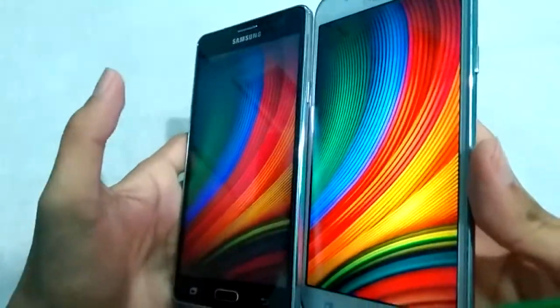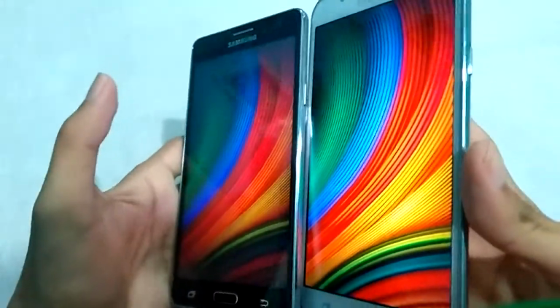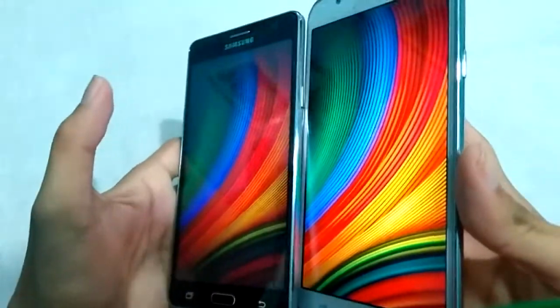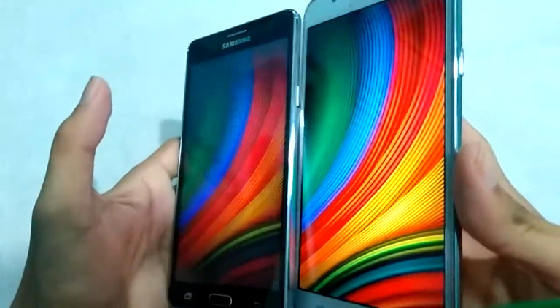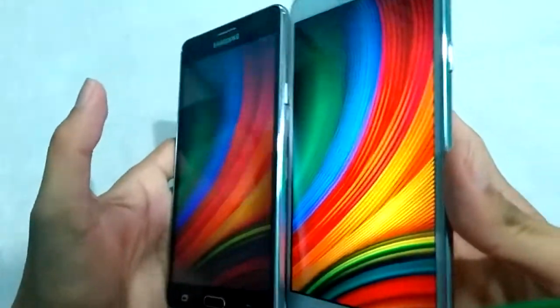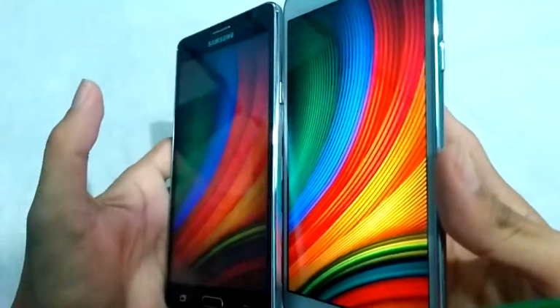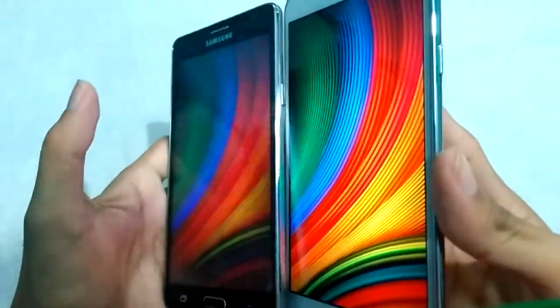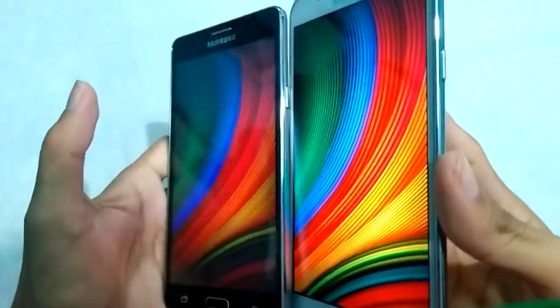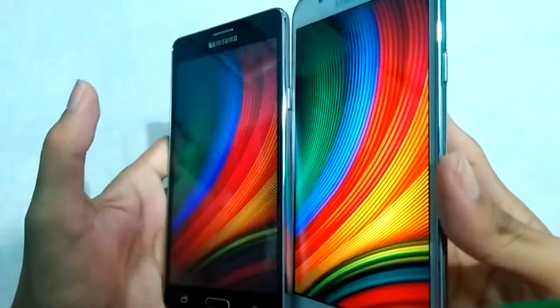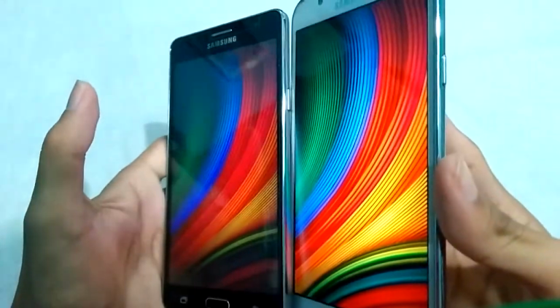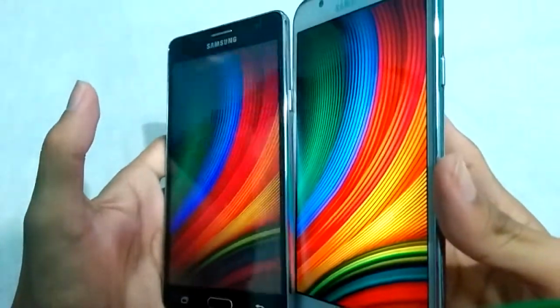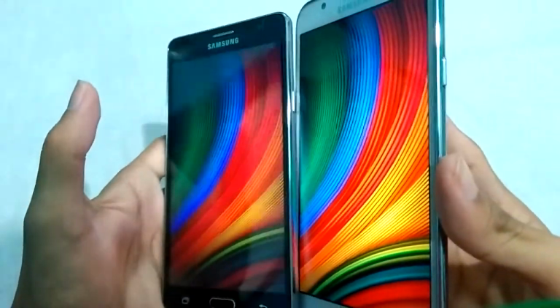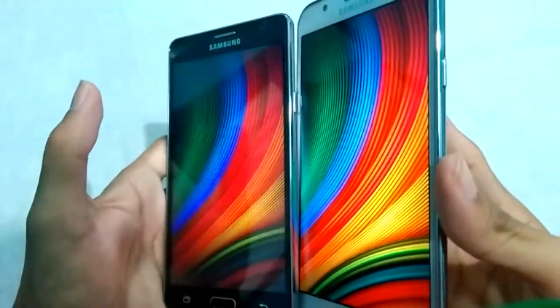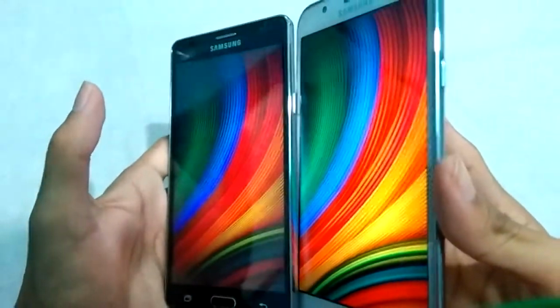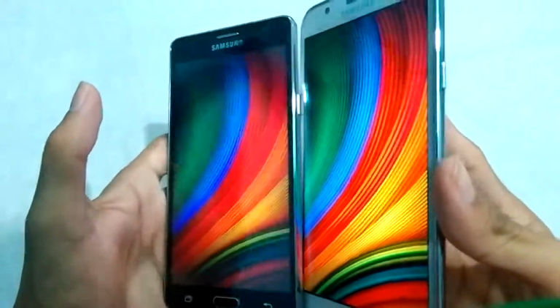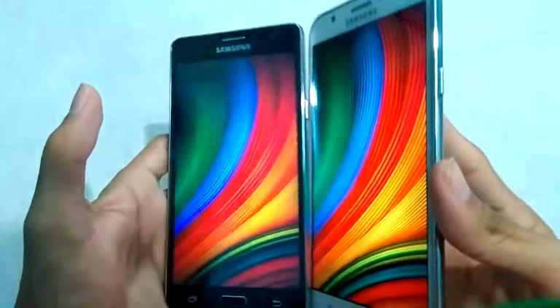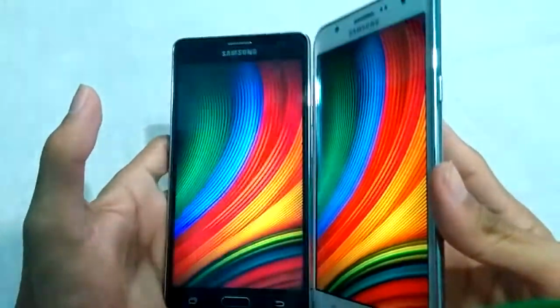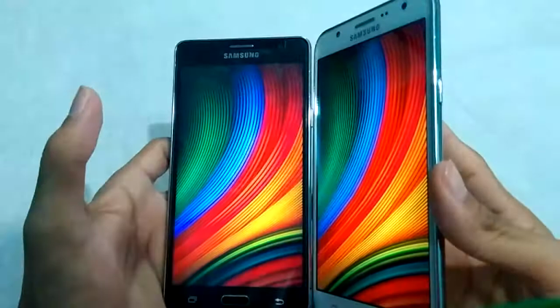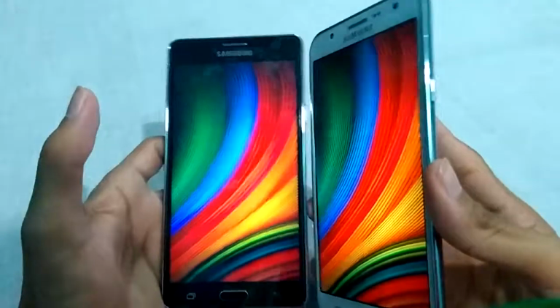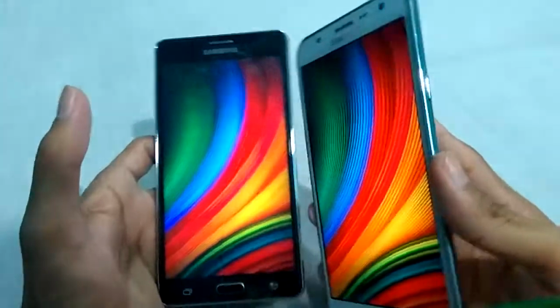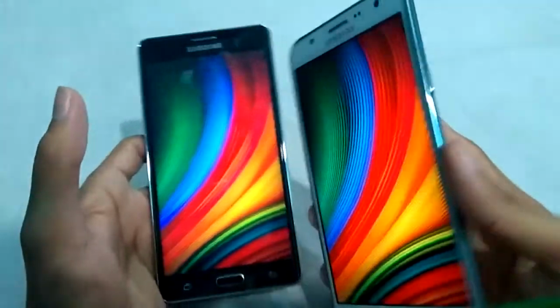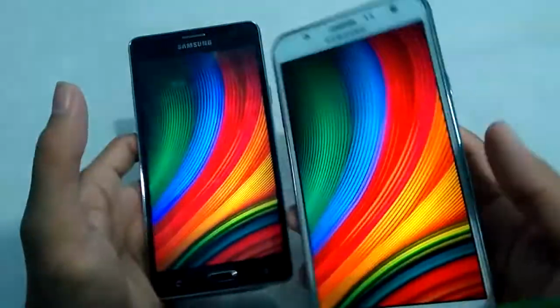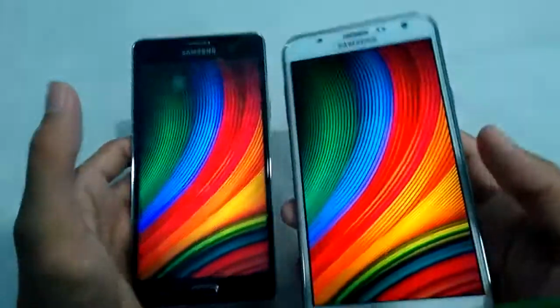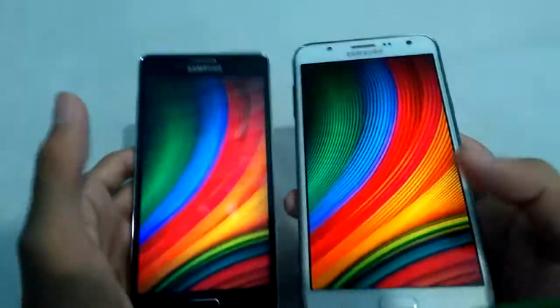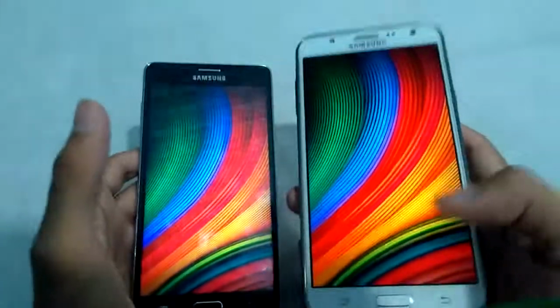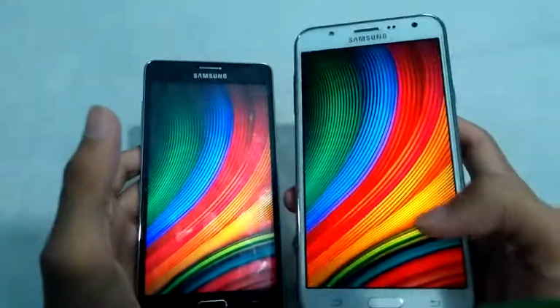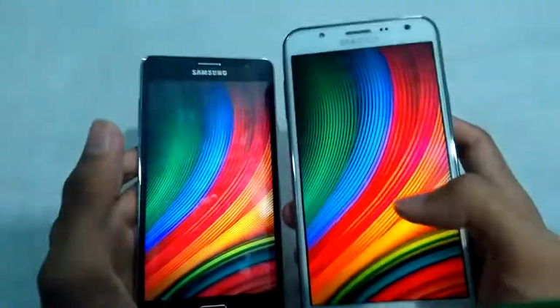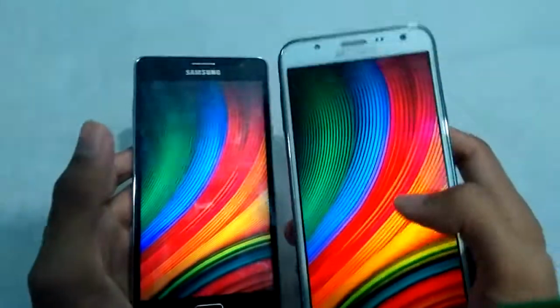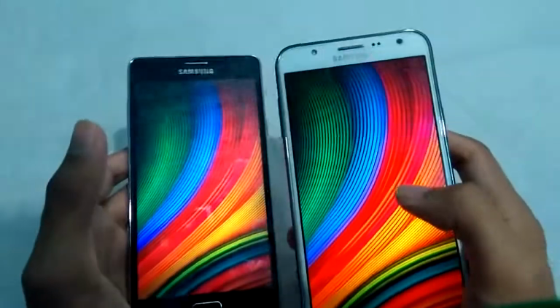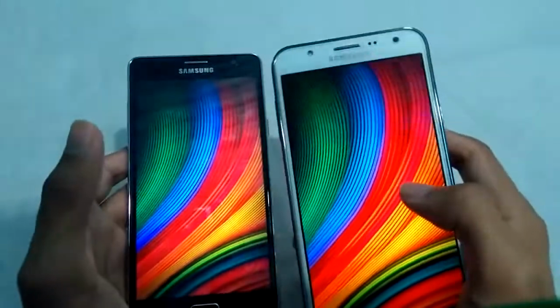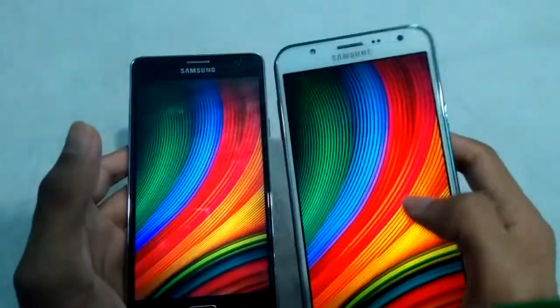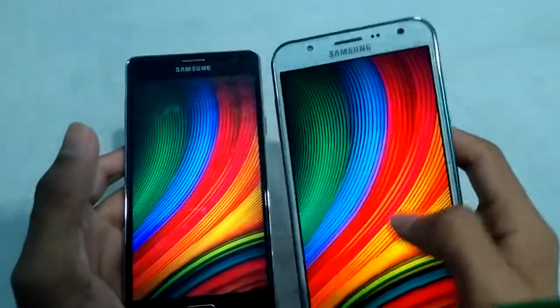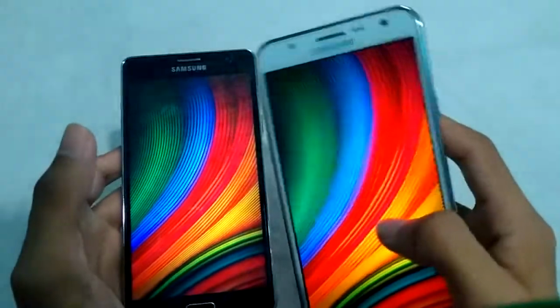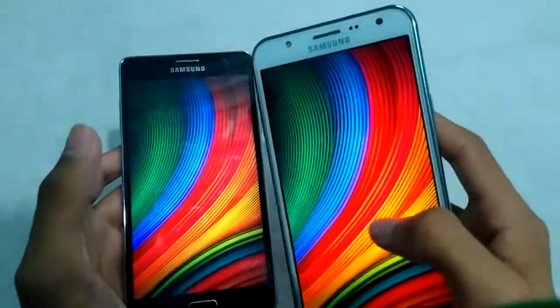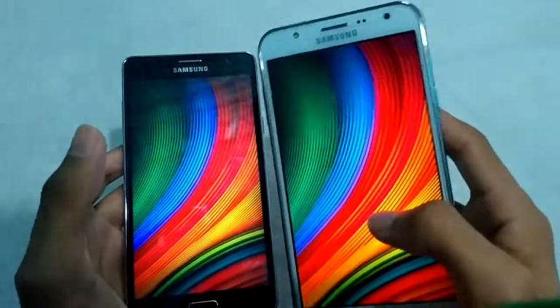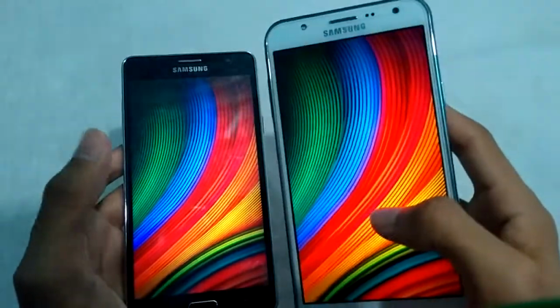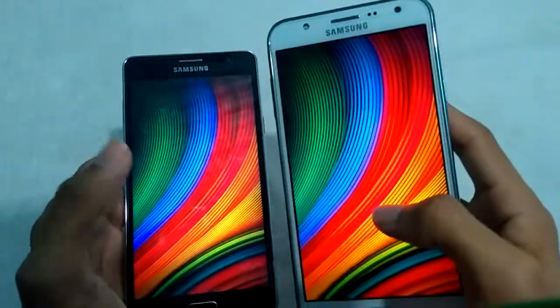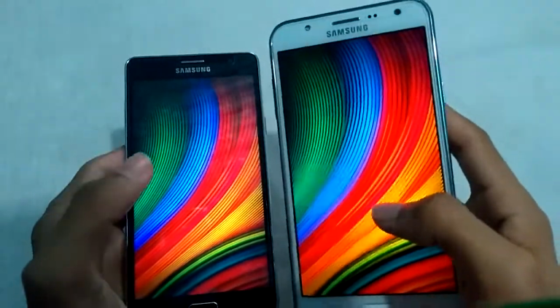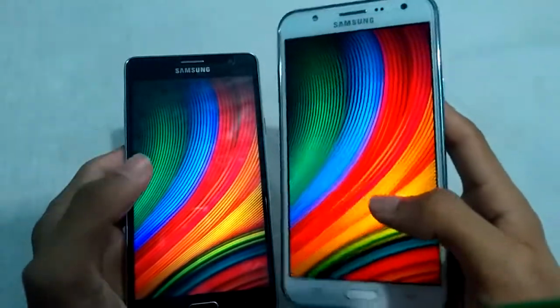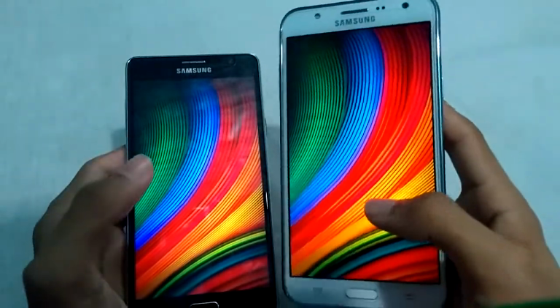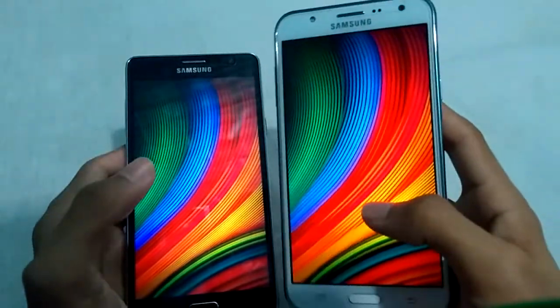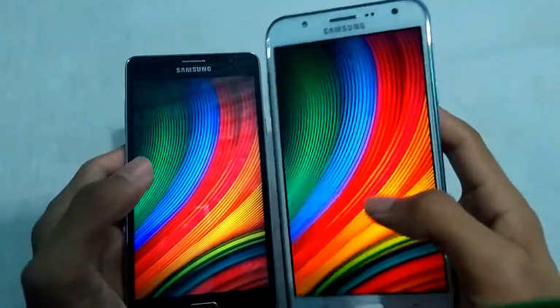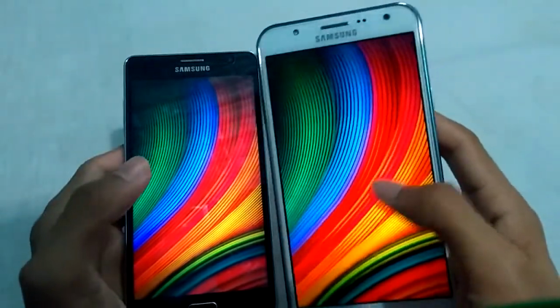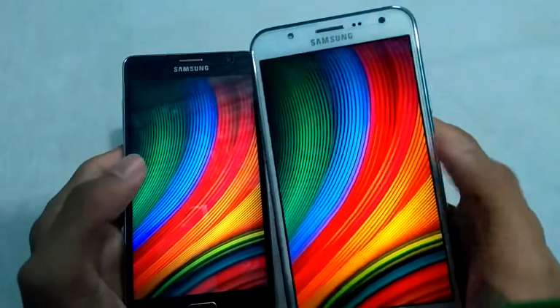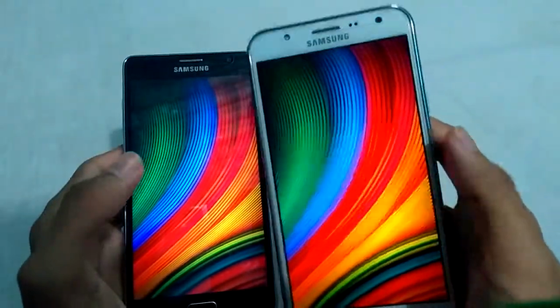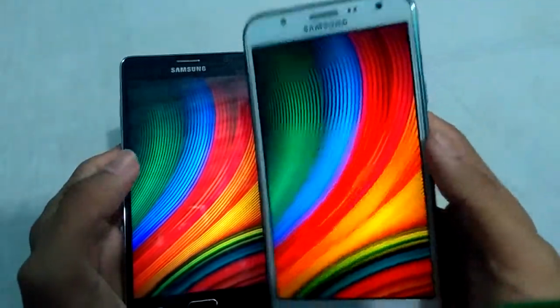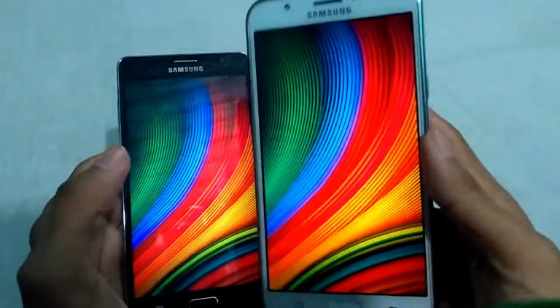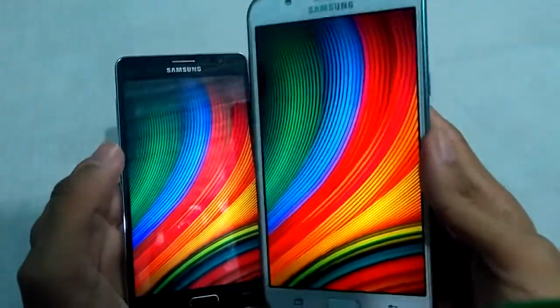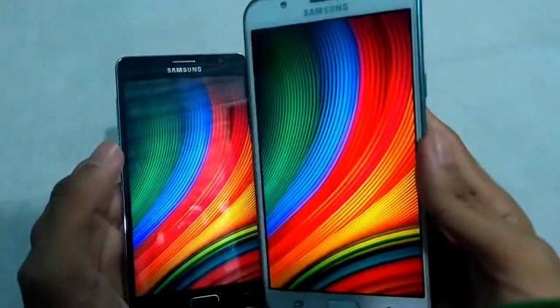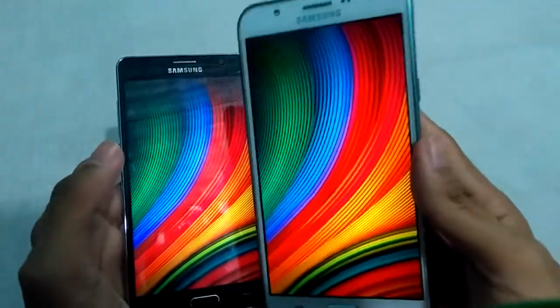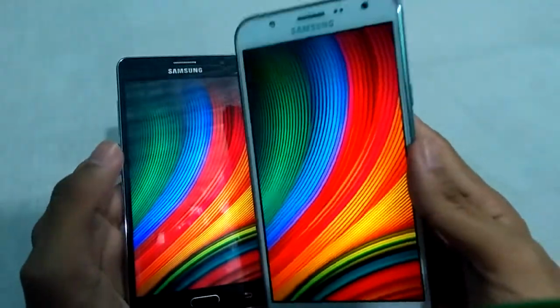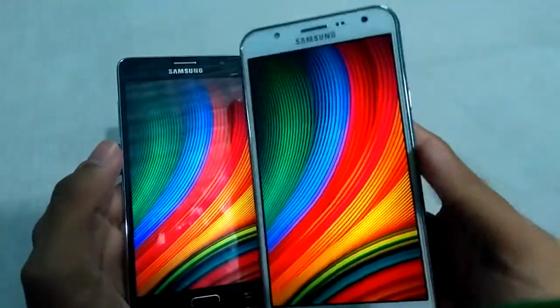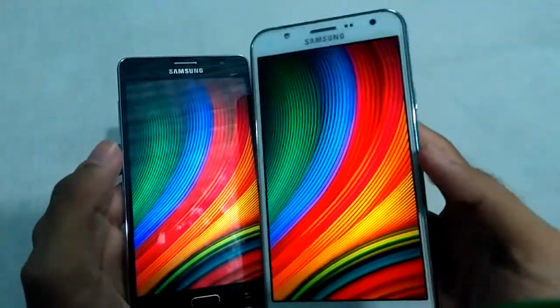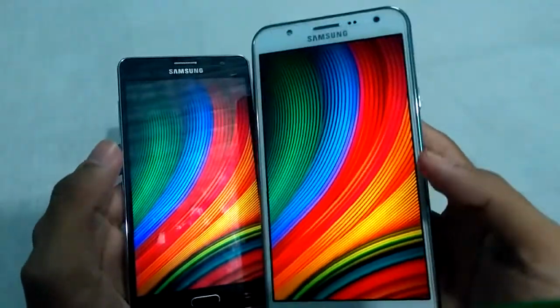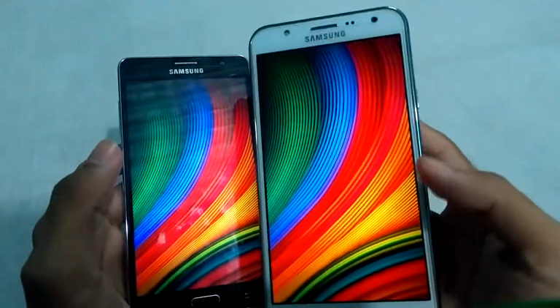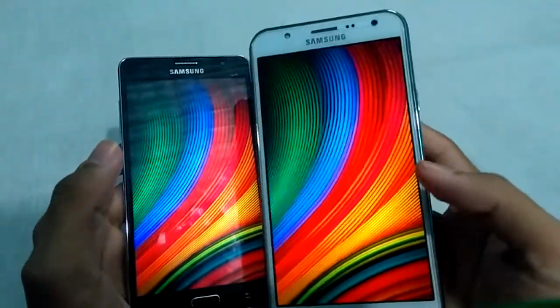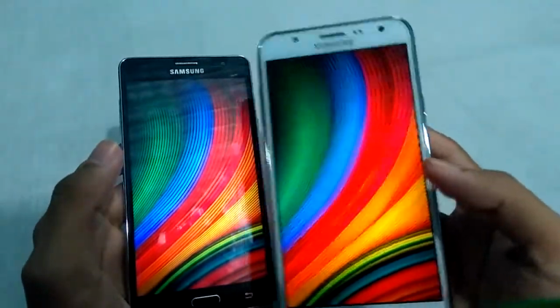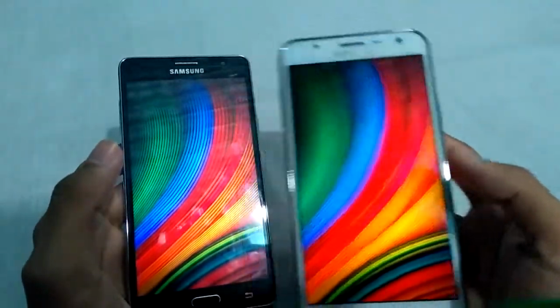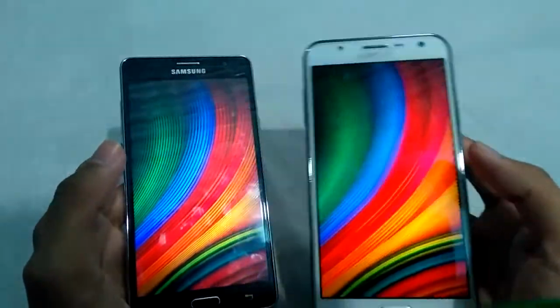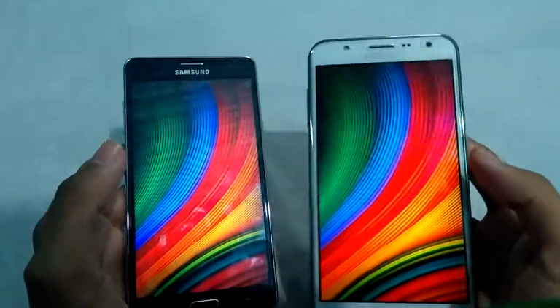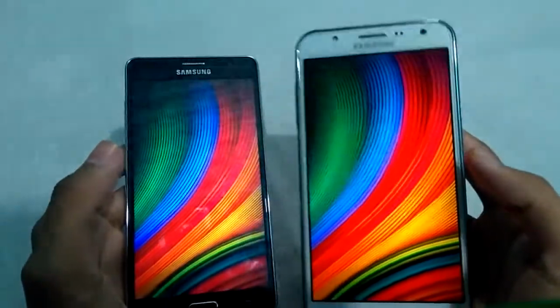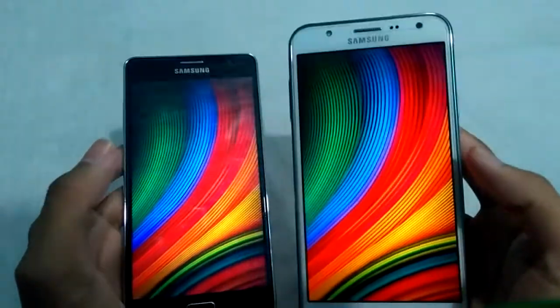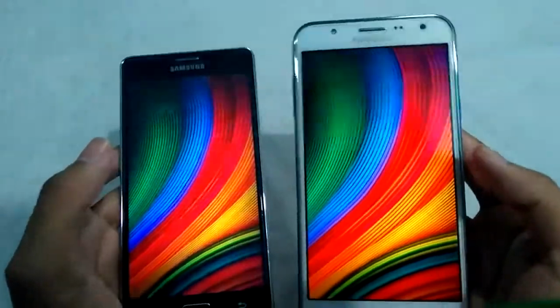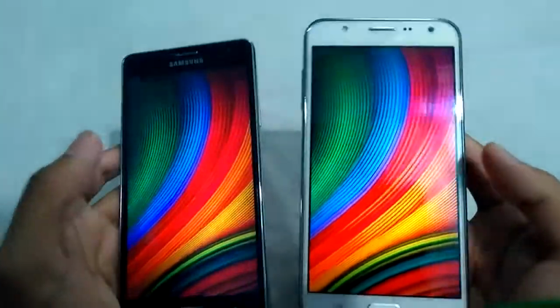You can see the colors look sharp and crispy on Galaxy J7's Super AMOLED.